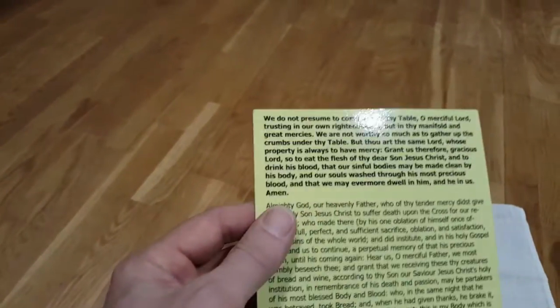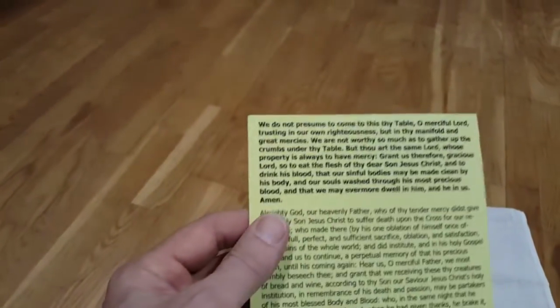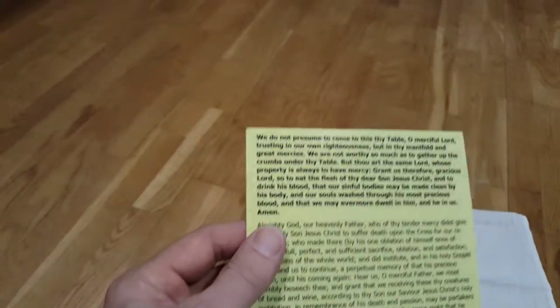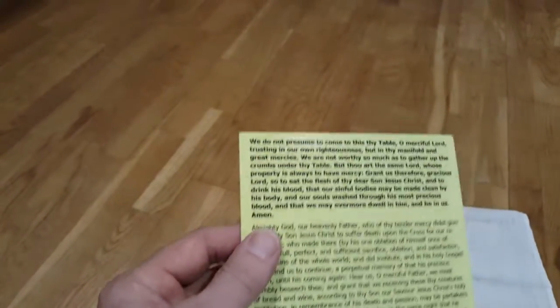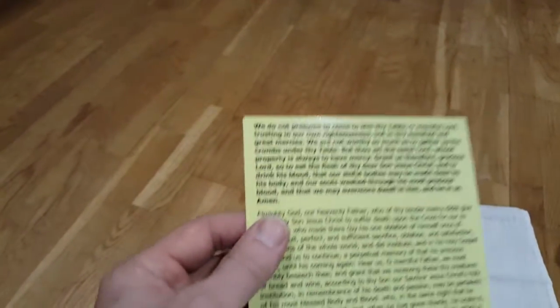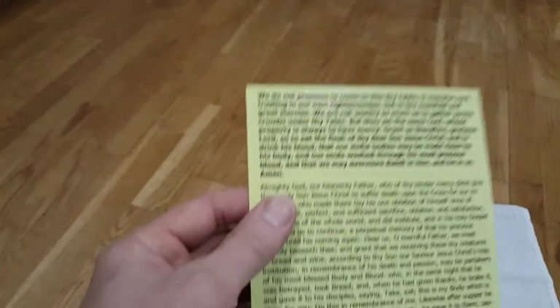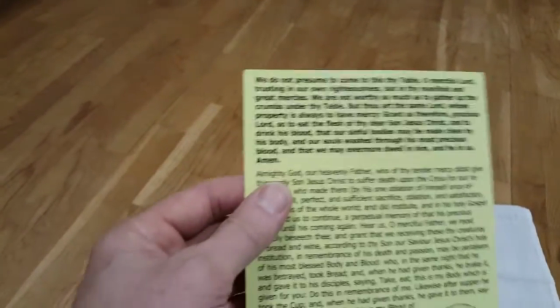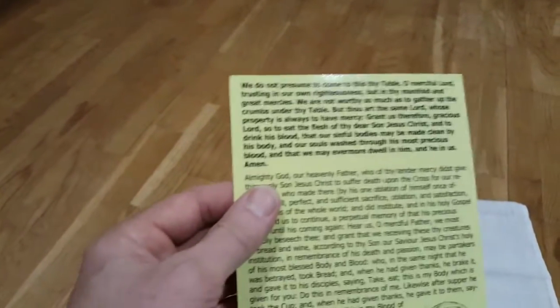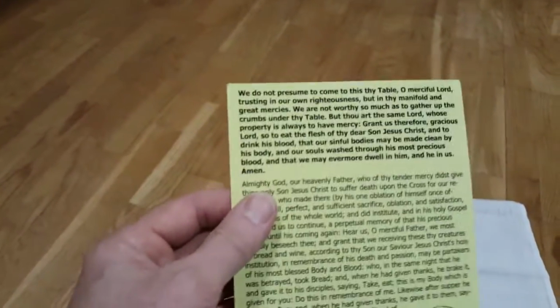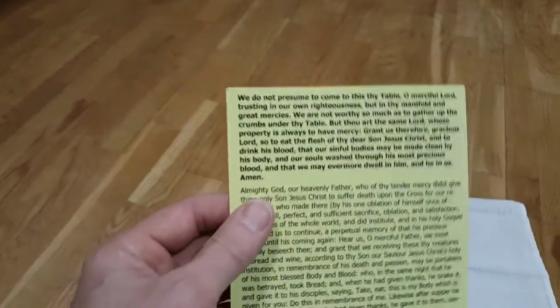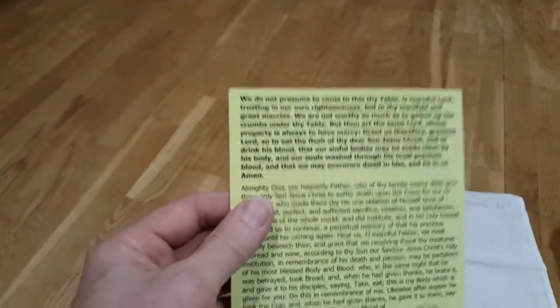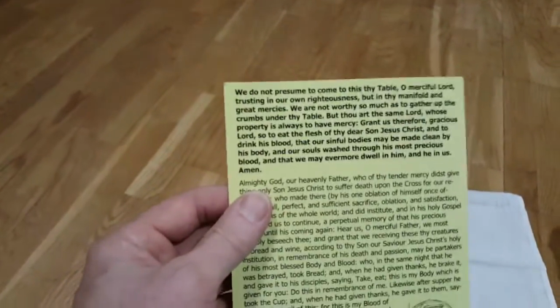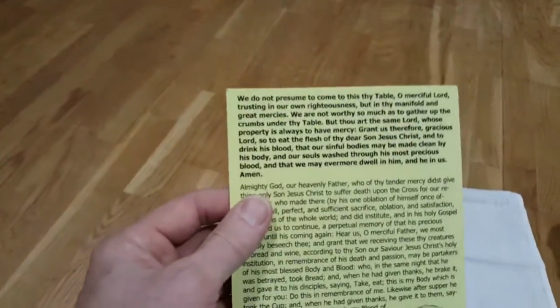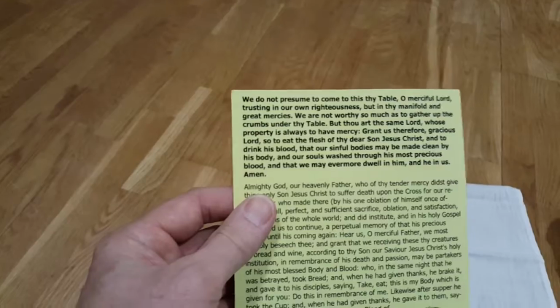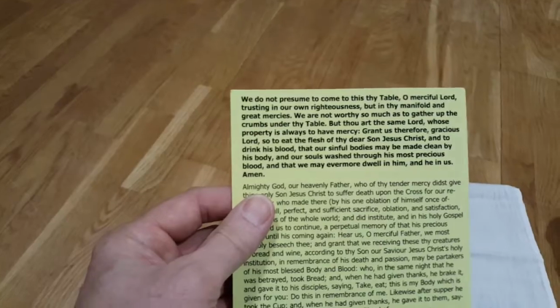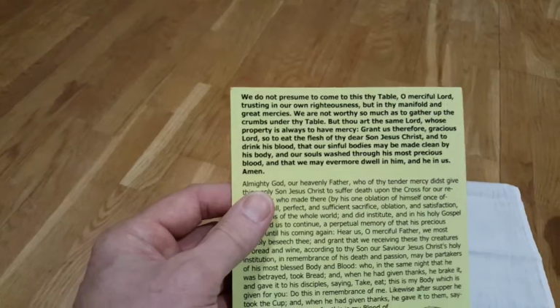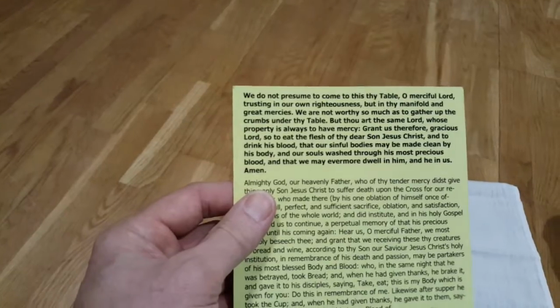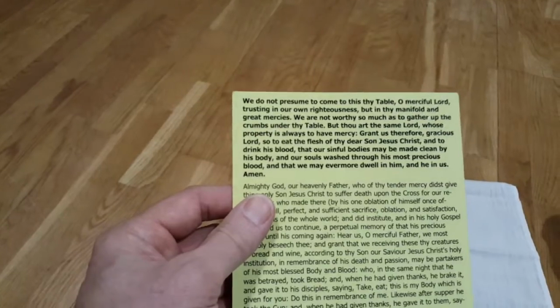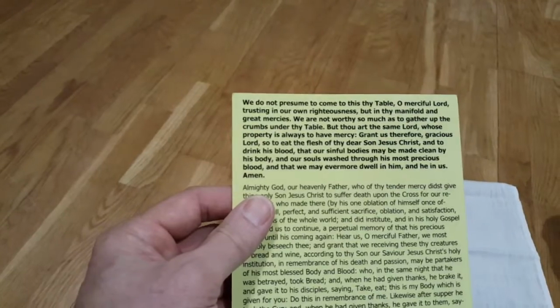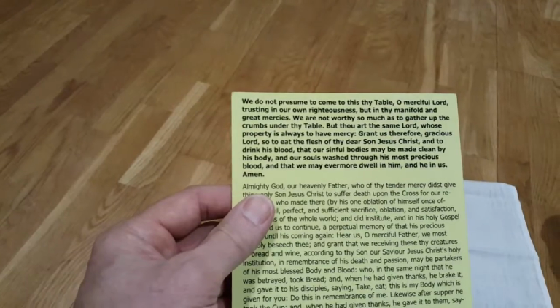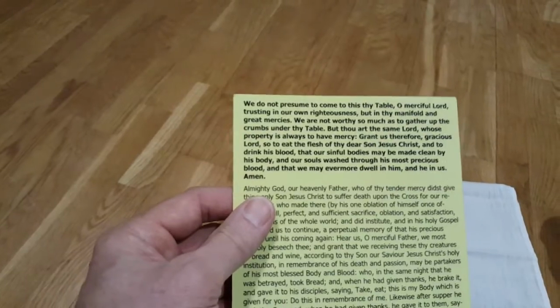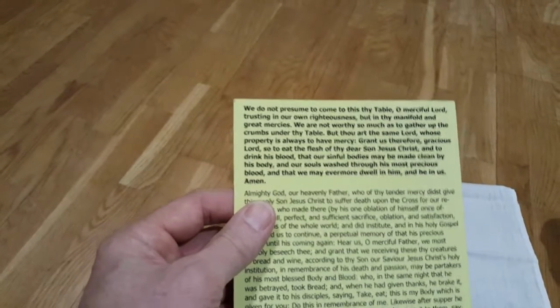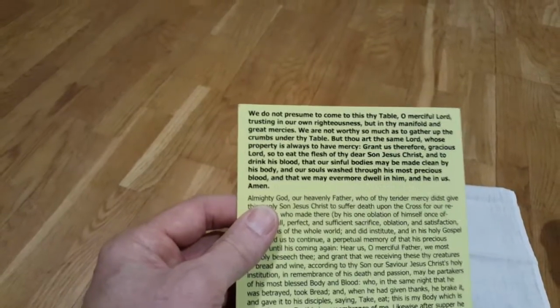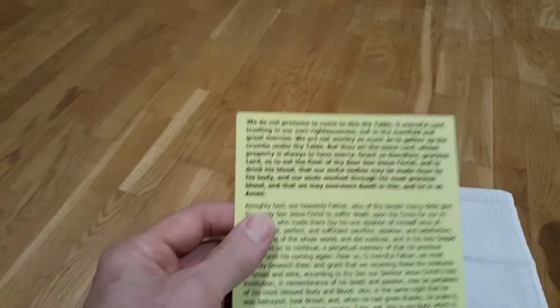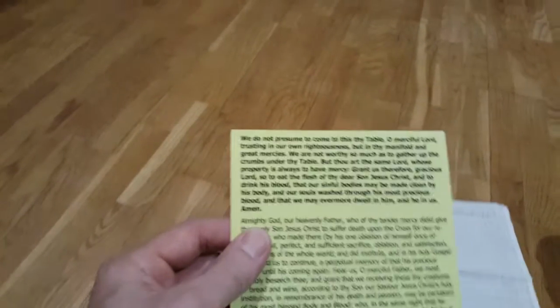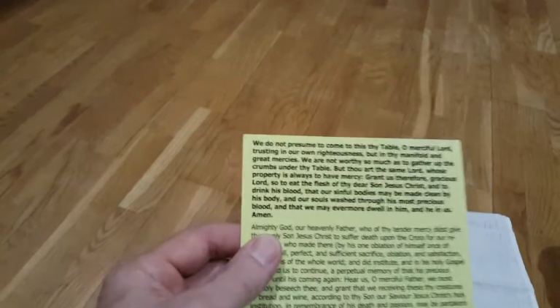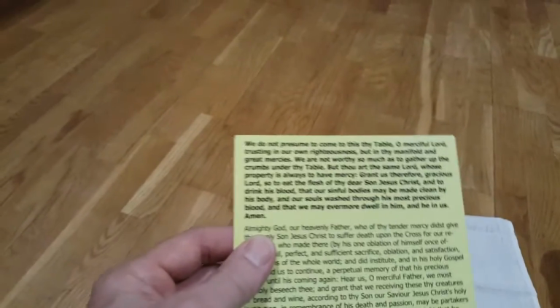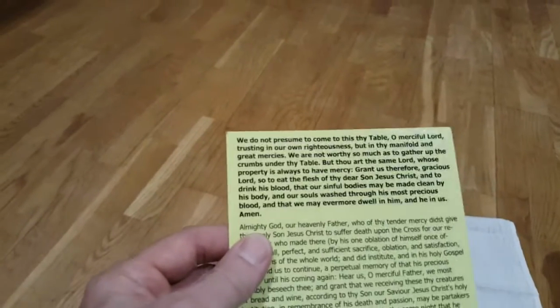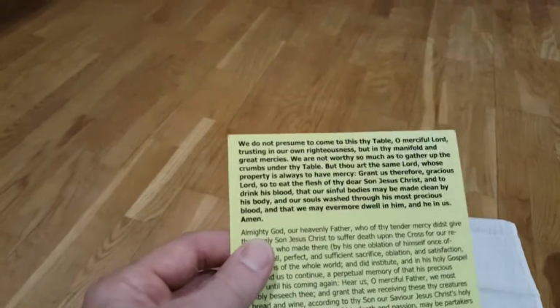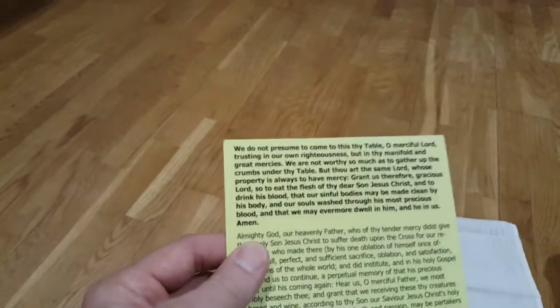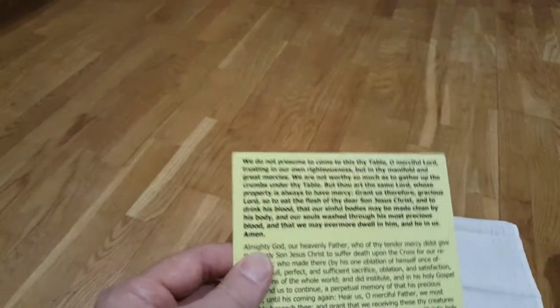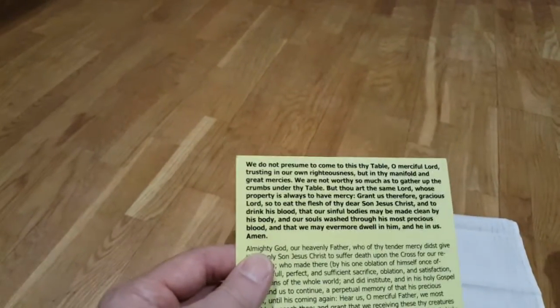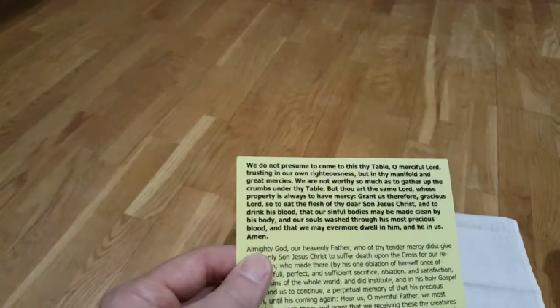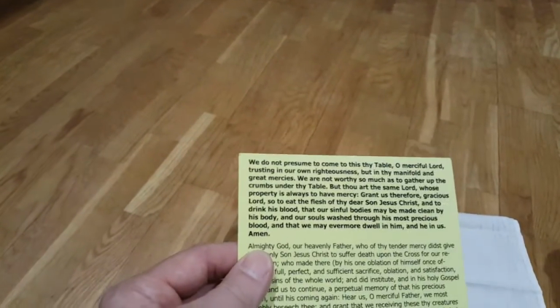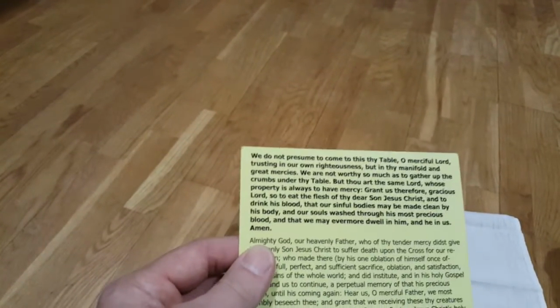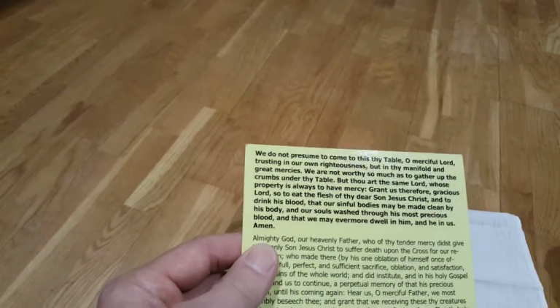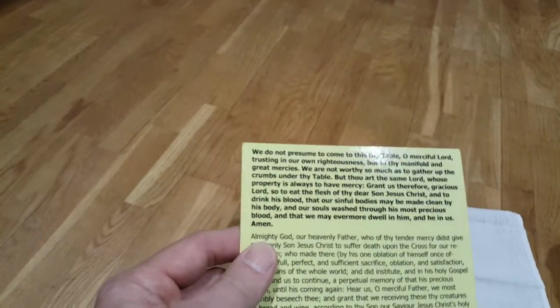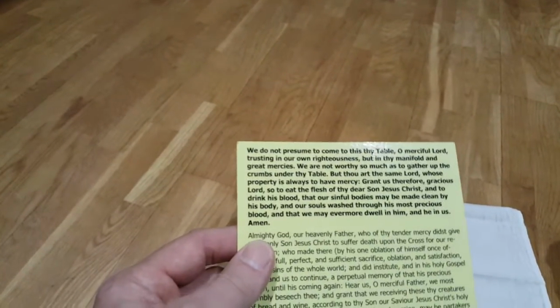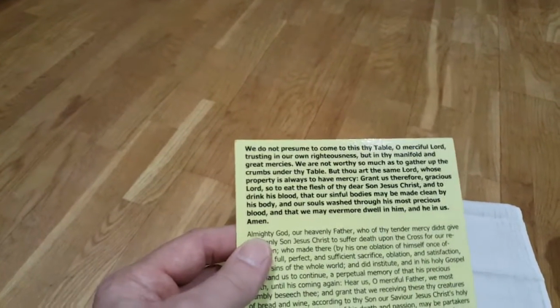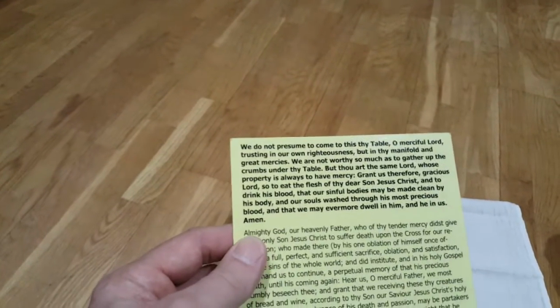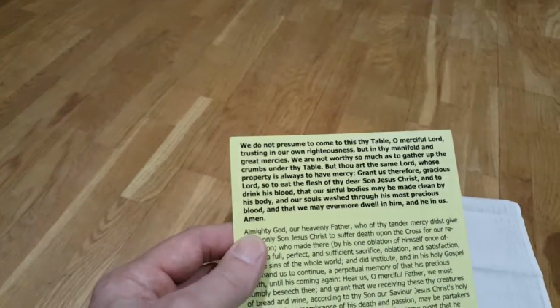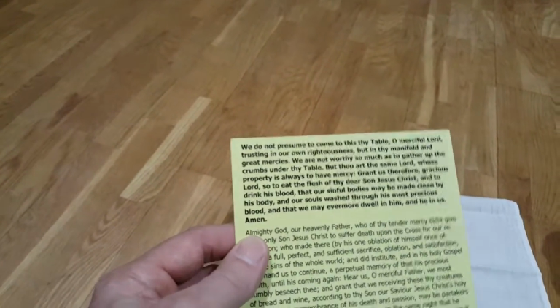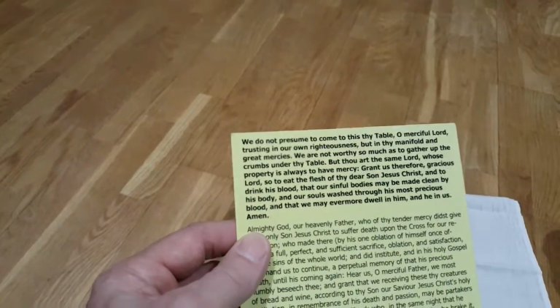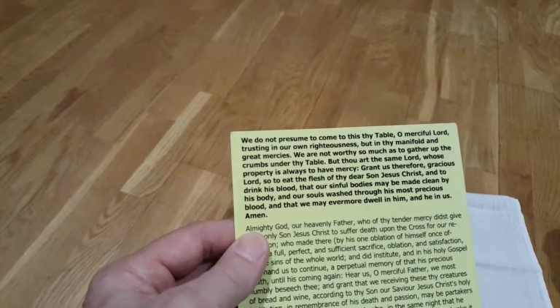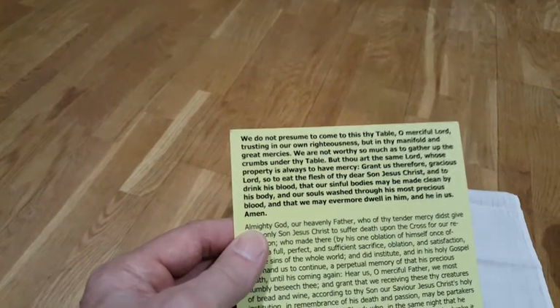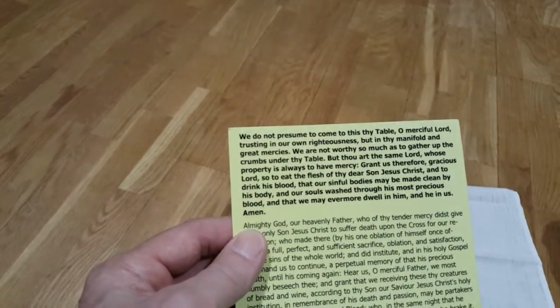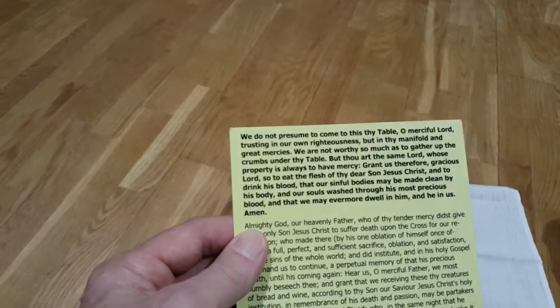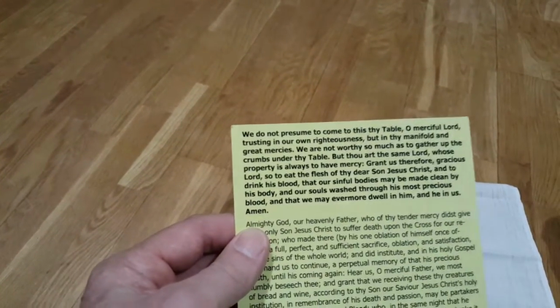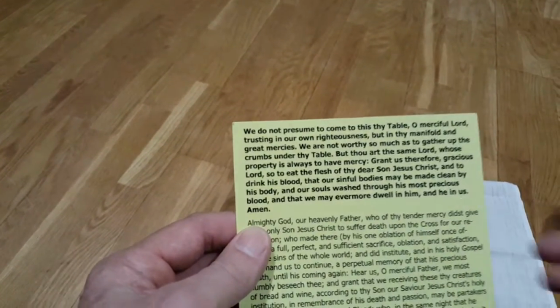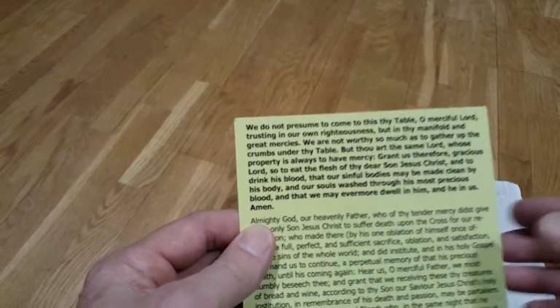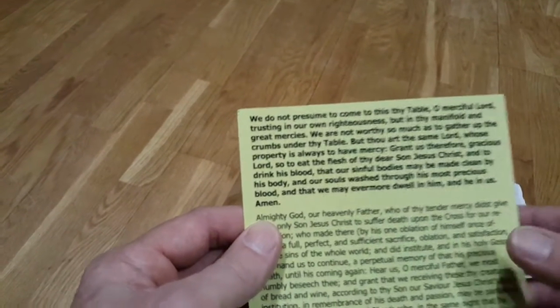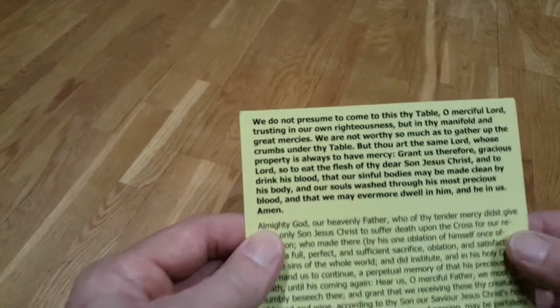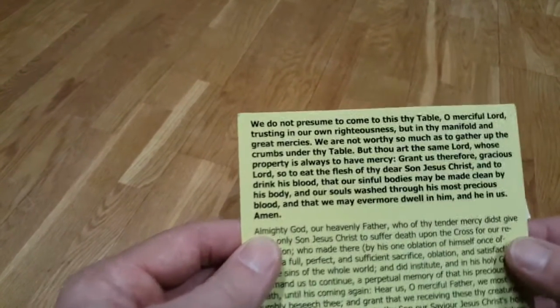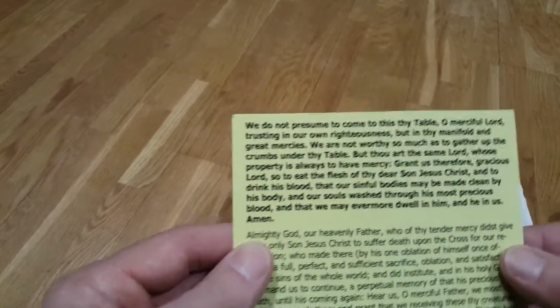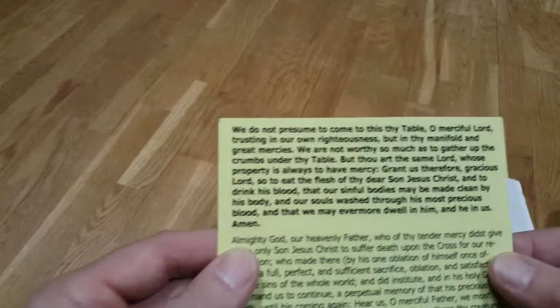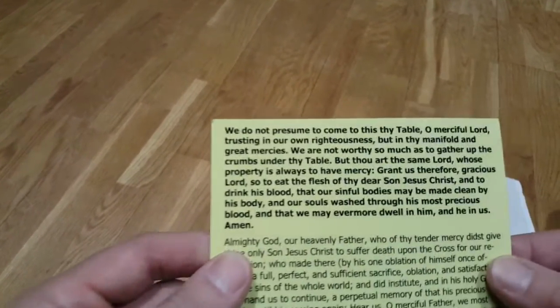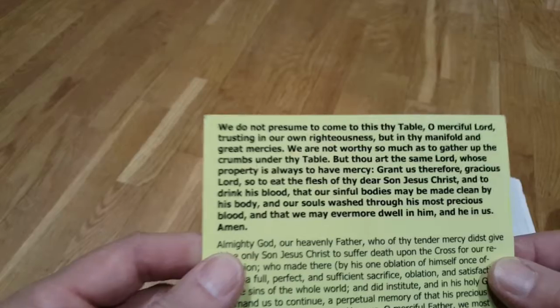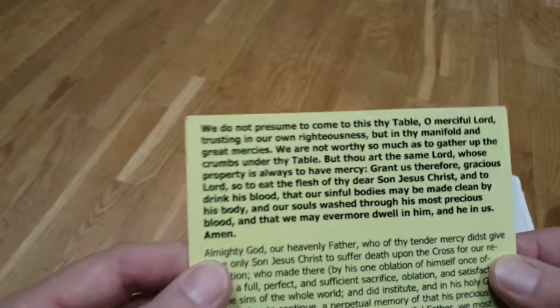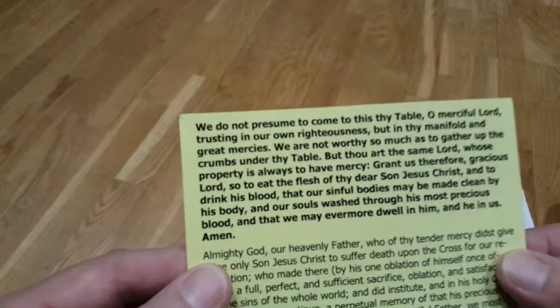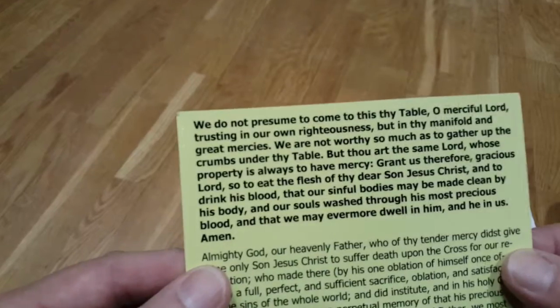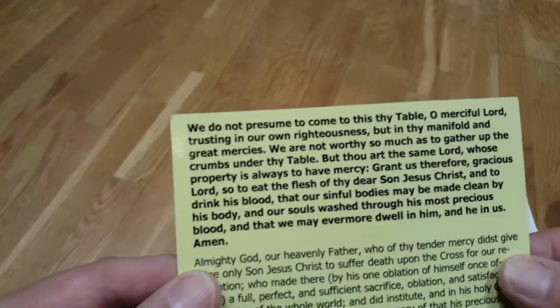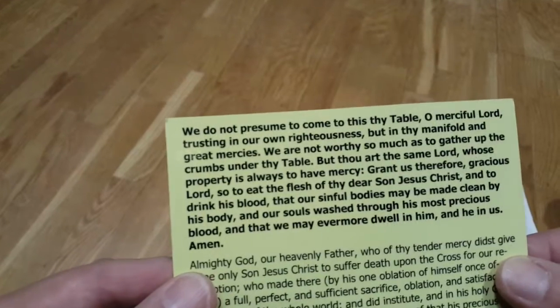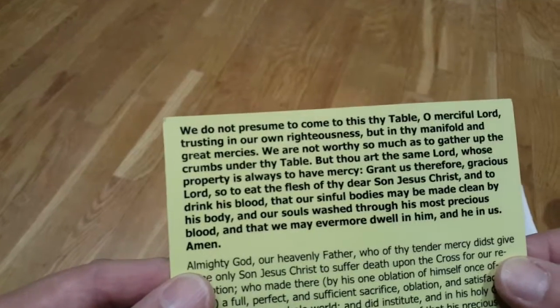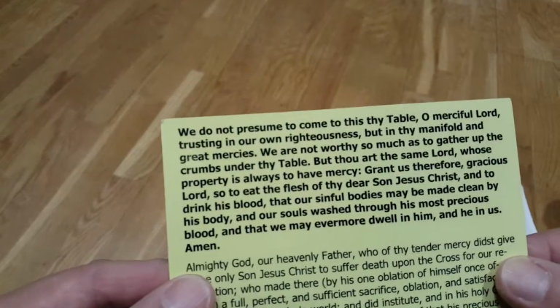We make mistakes, don't we, and we come in humility. So let's find forgiveness as we say this prayer of humble access, as it's known.